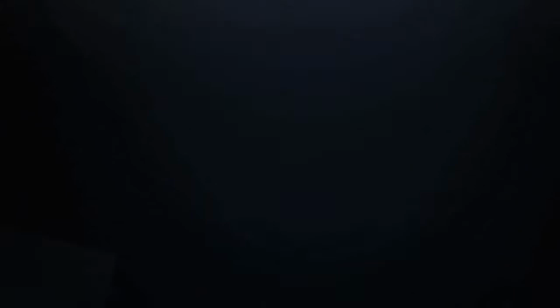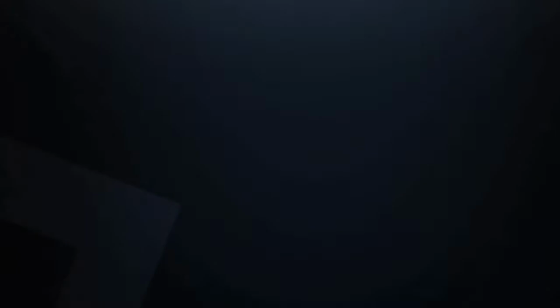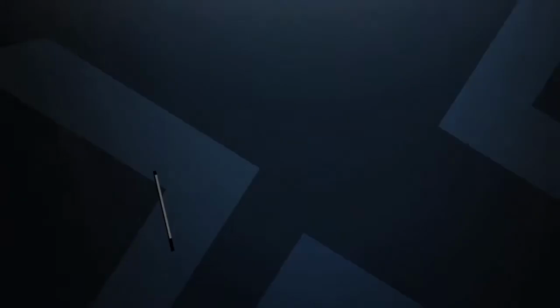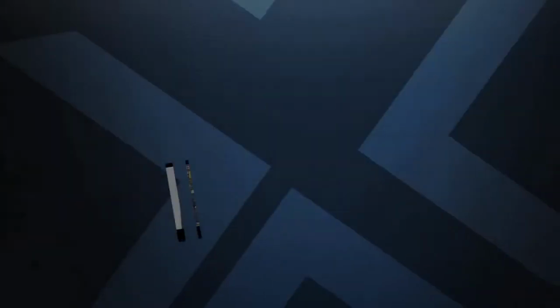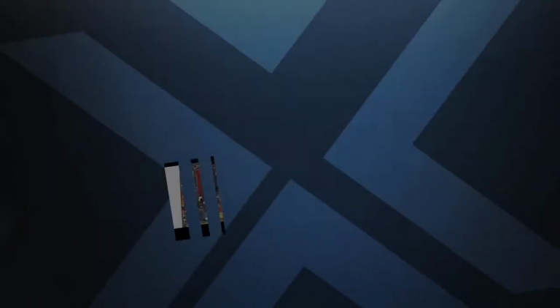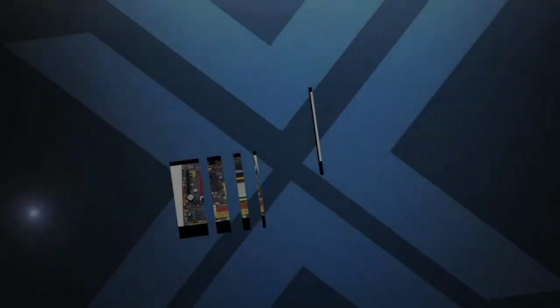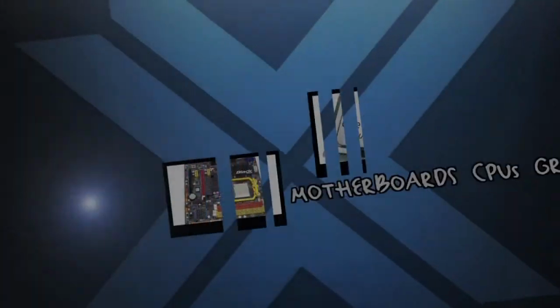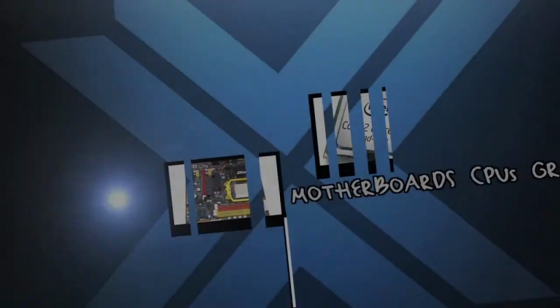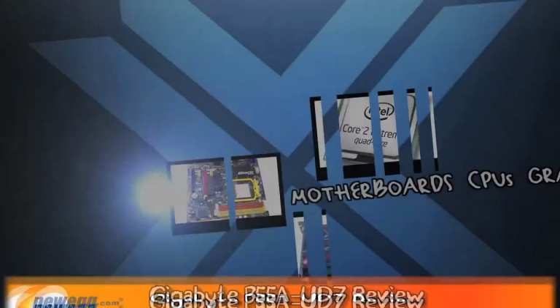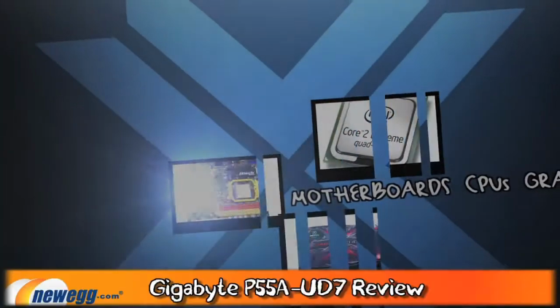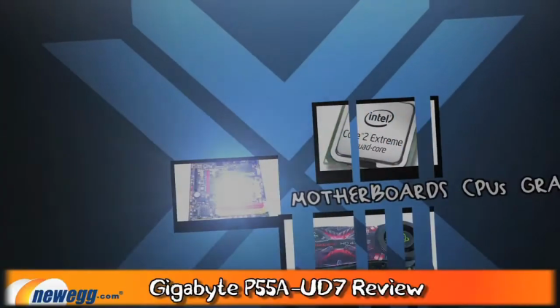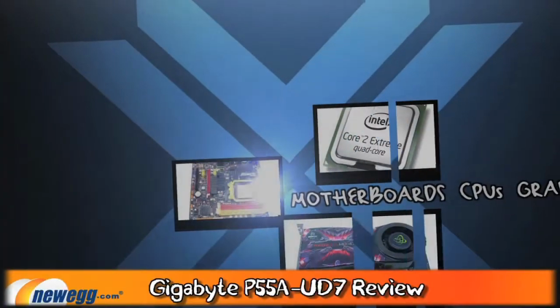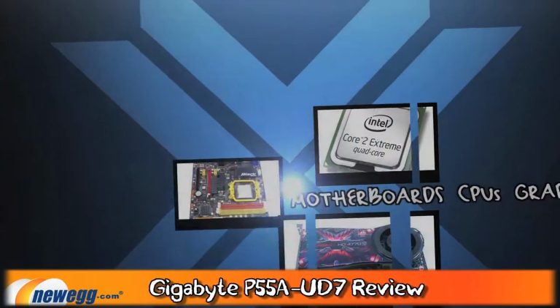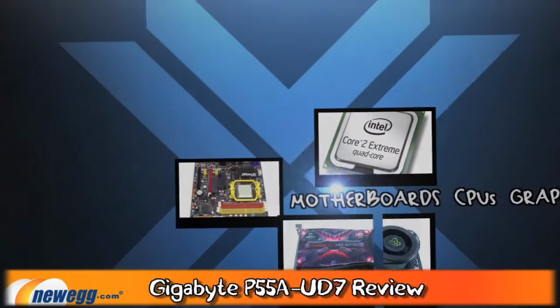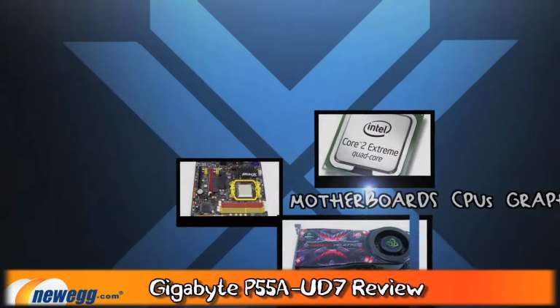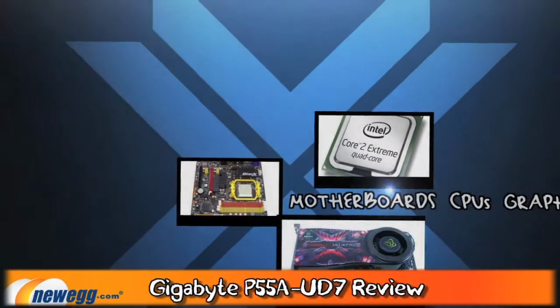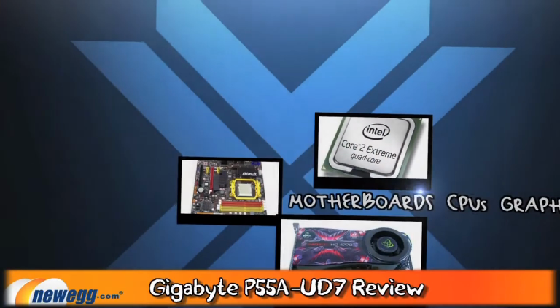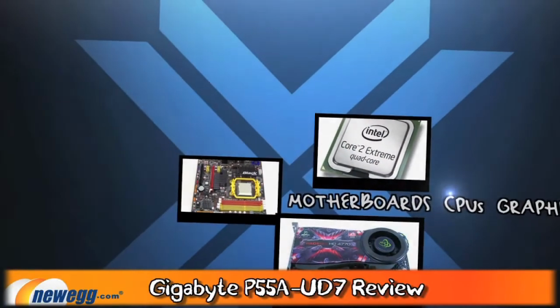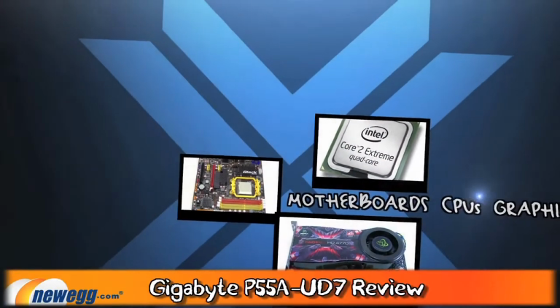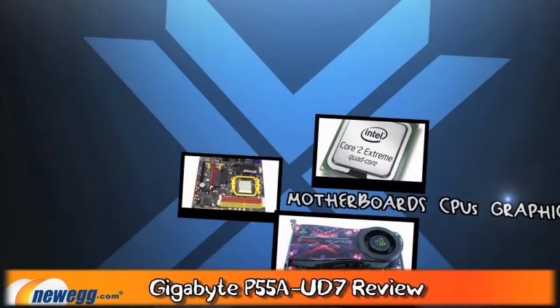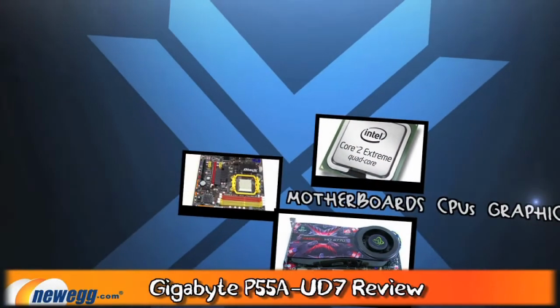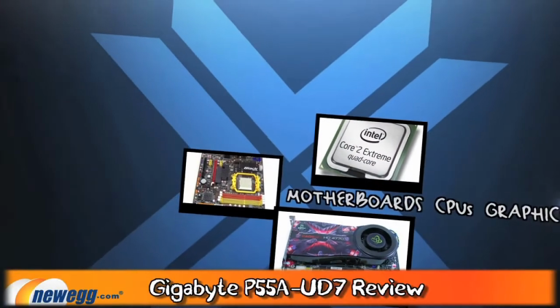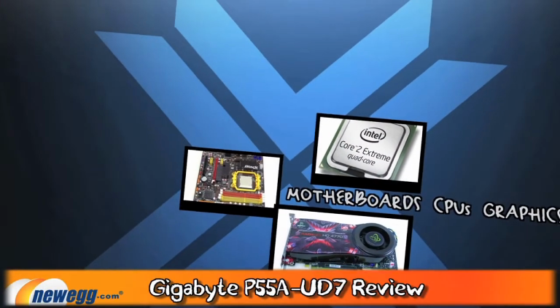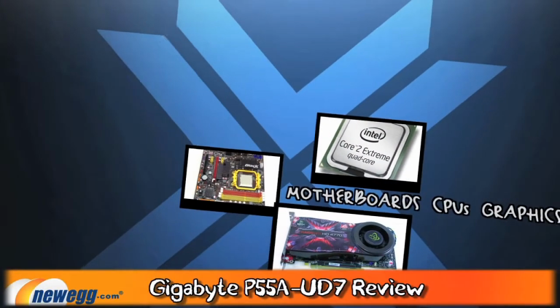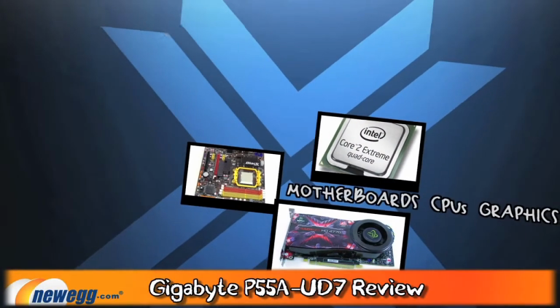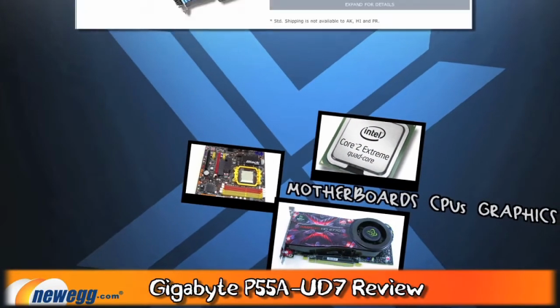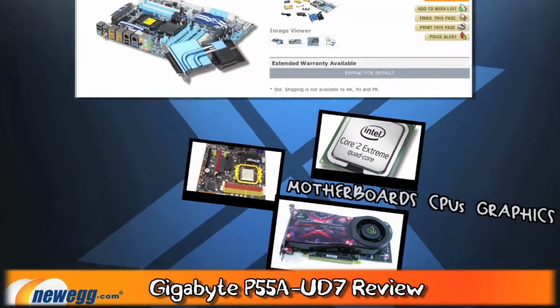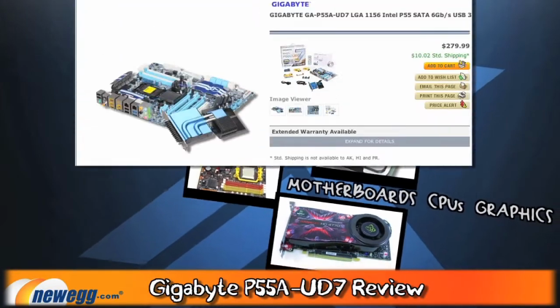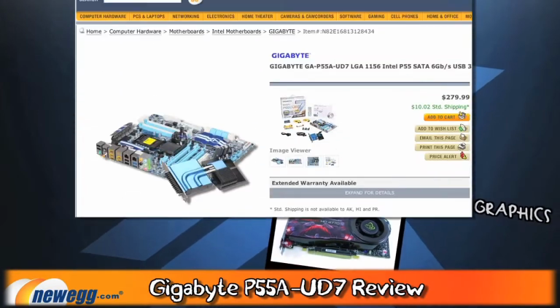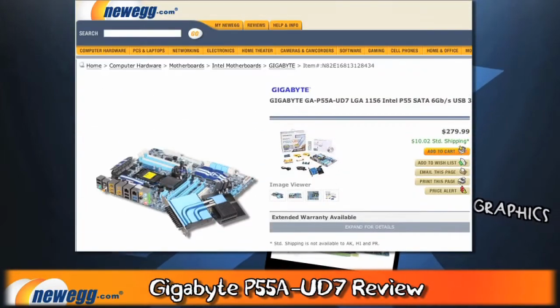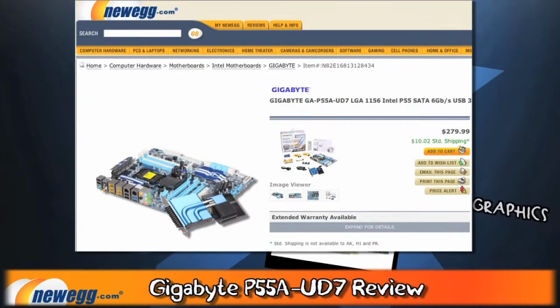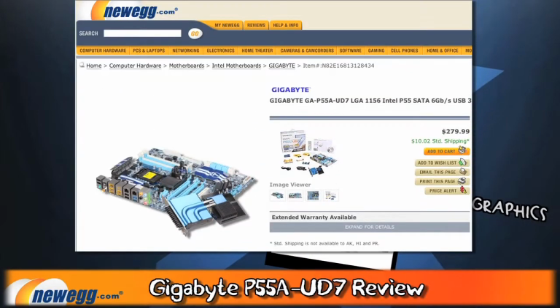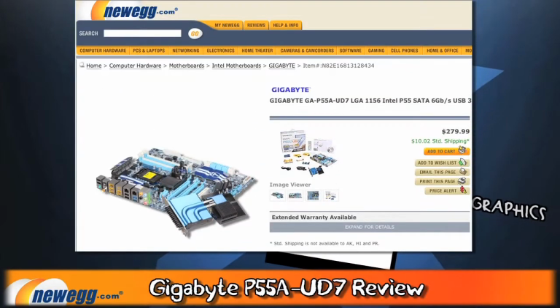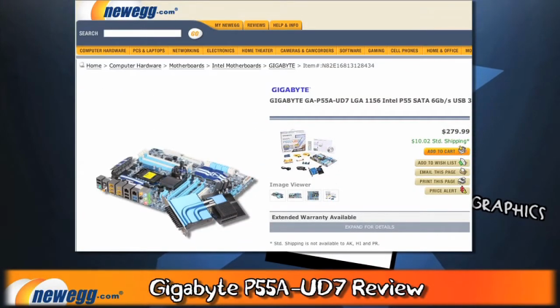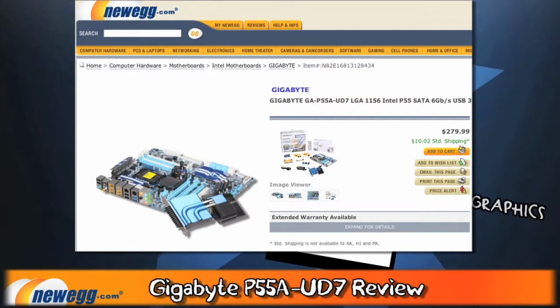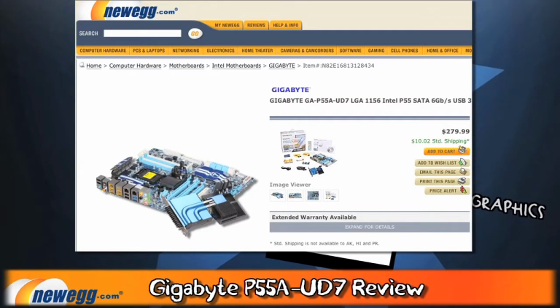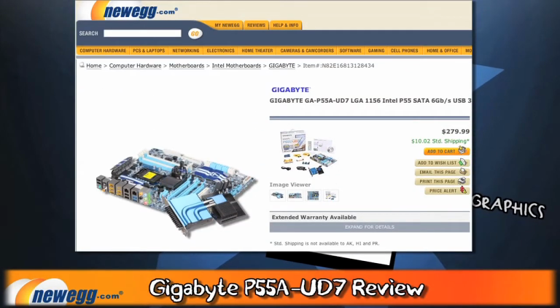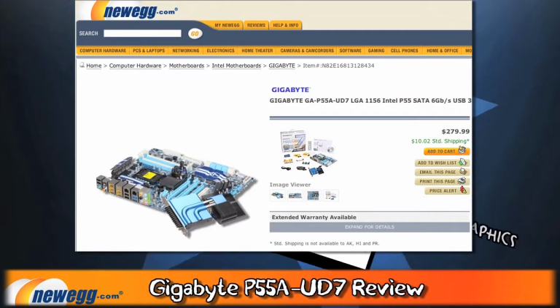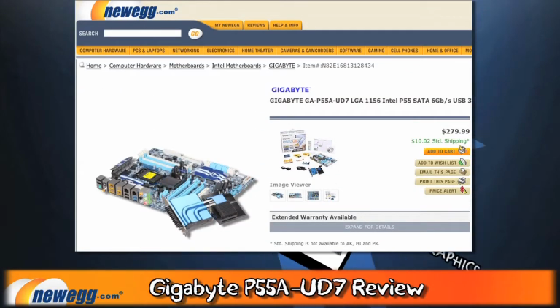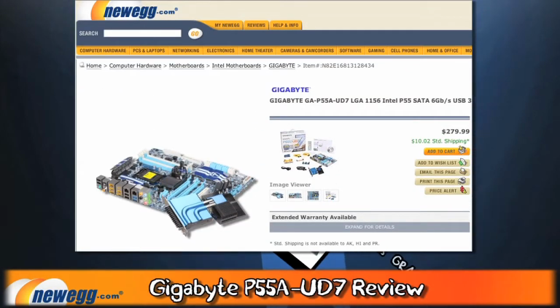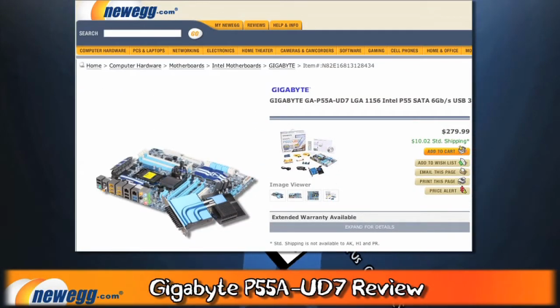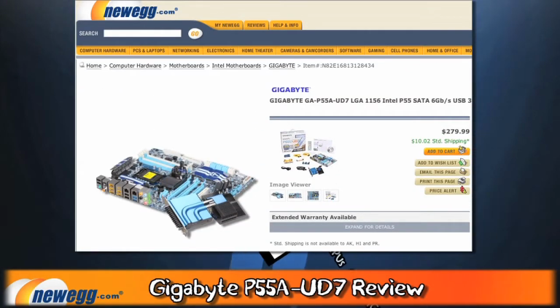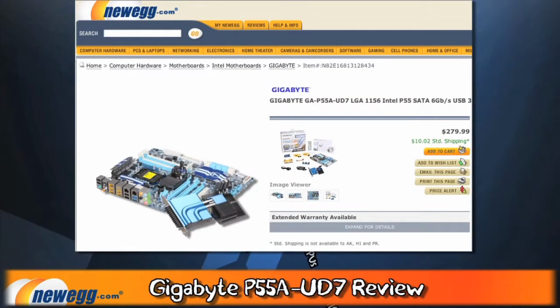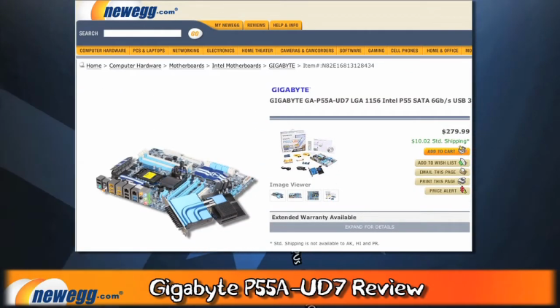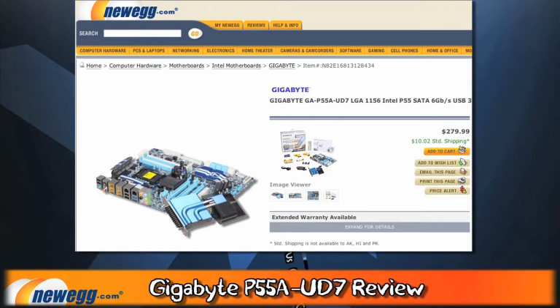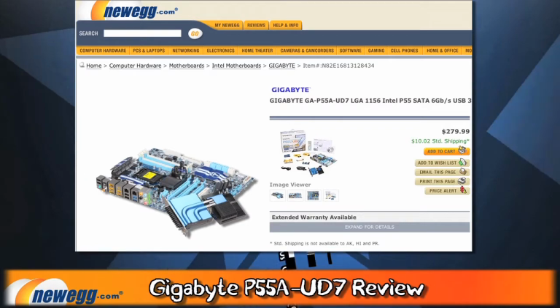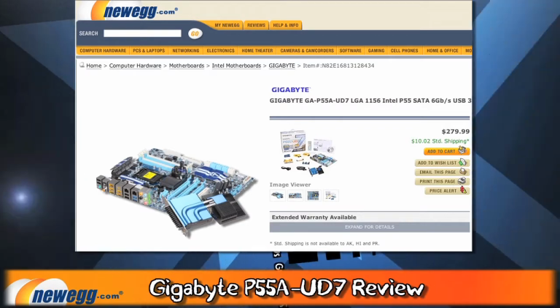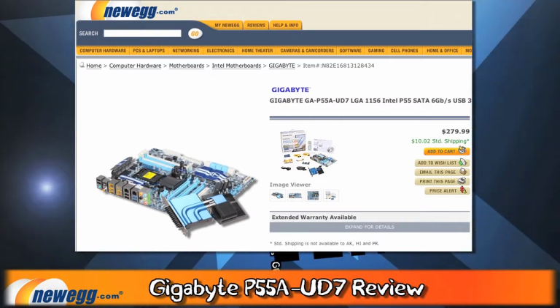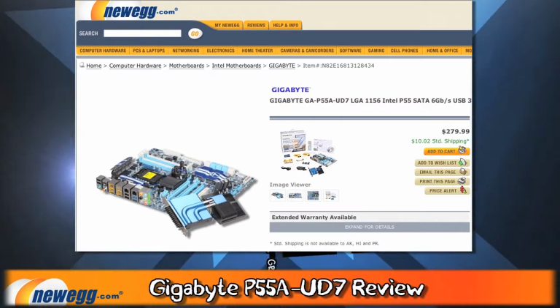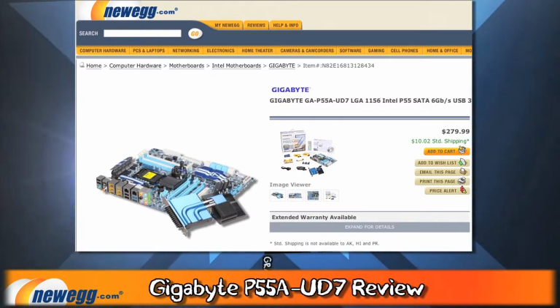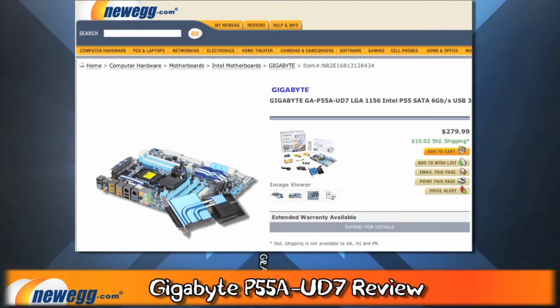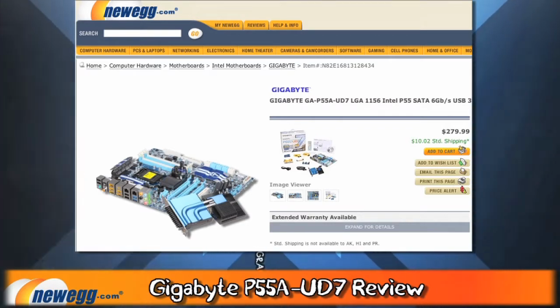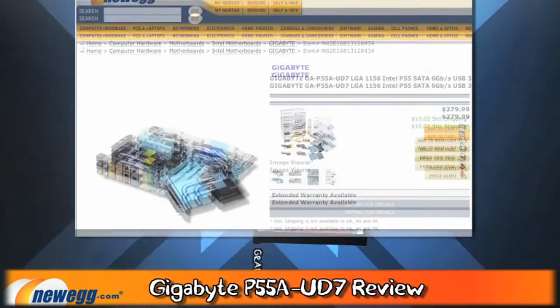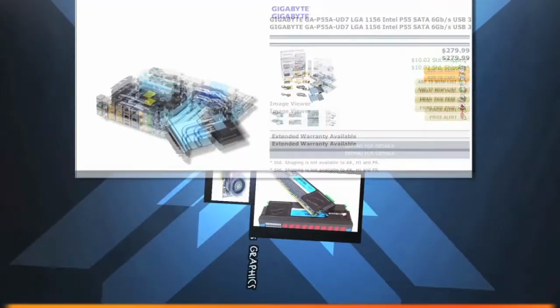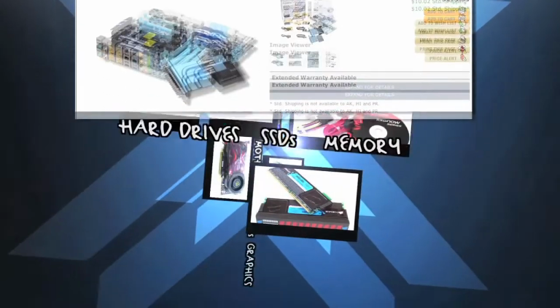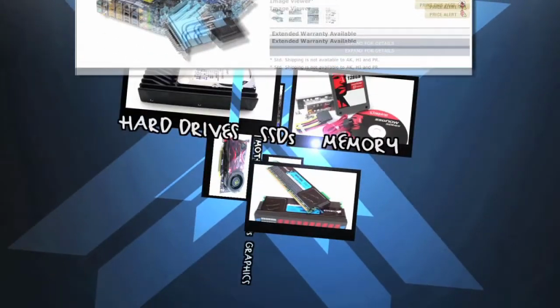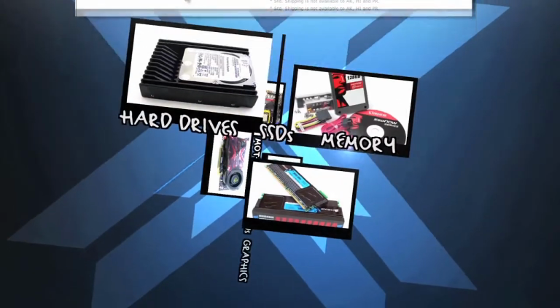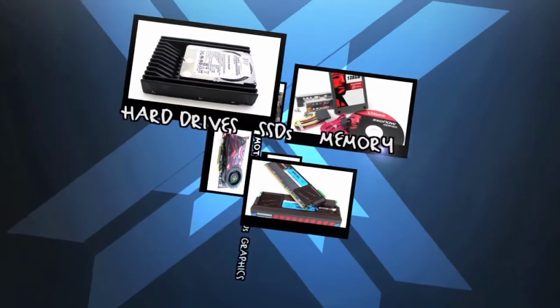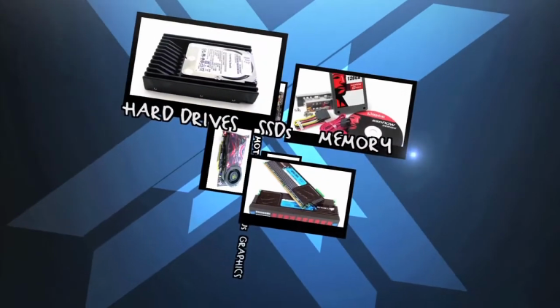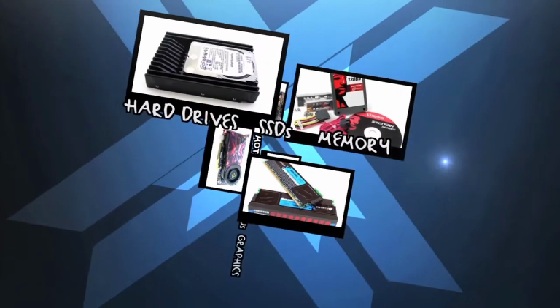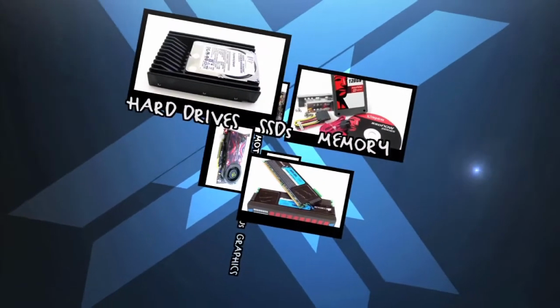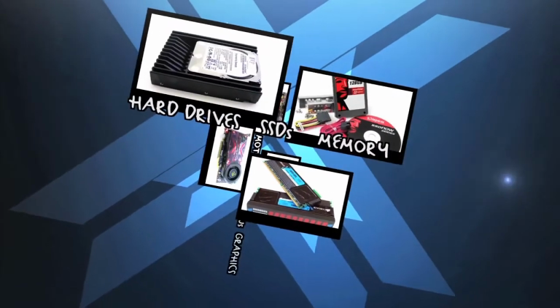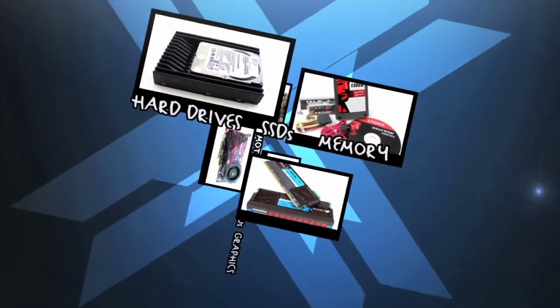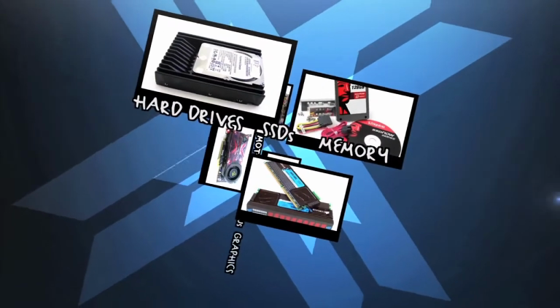Today's video is sponsored by our friends at Newegg.com, where you can get this board for $279. You can find the link in the description.